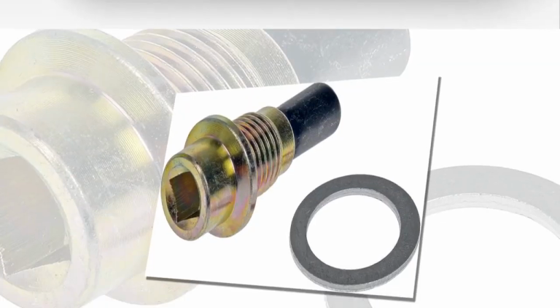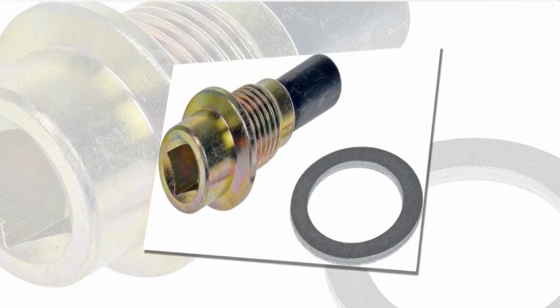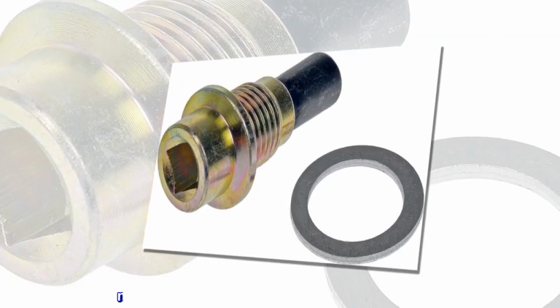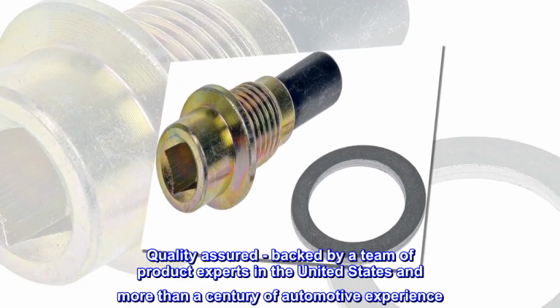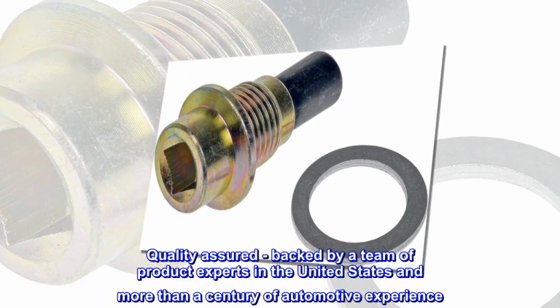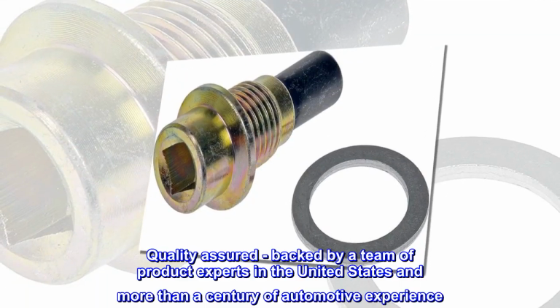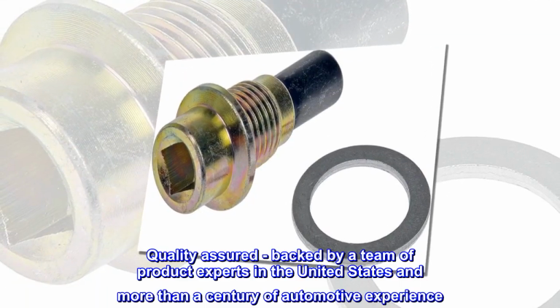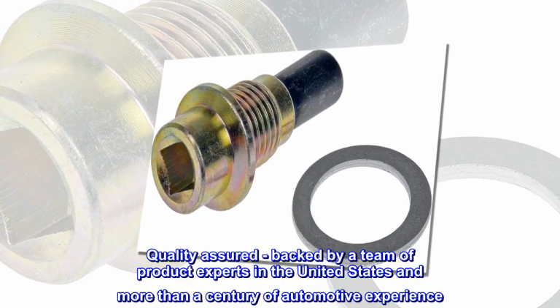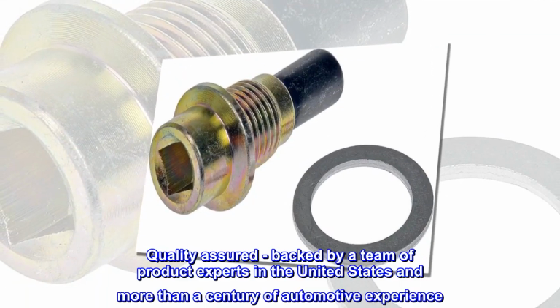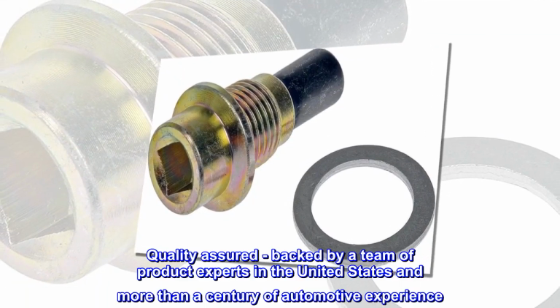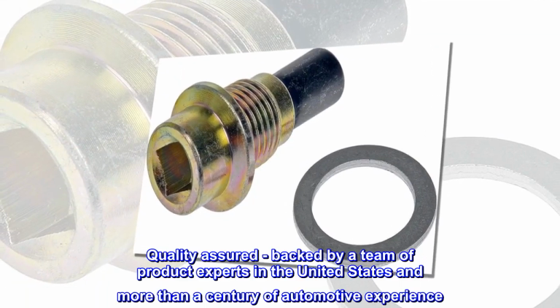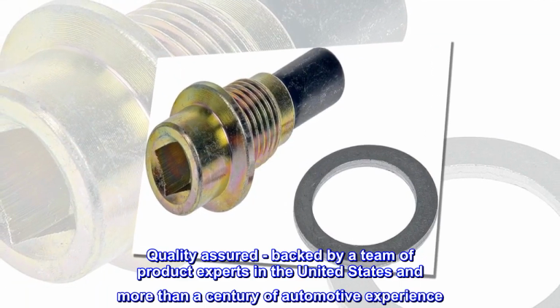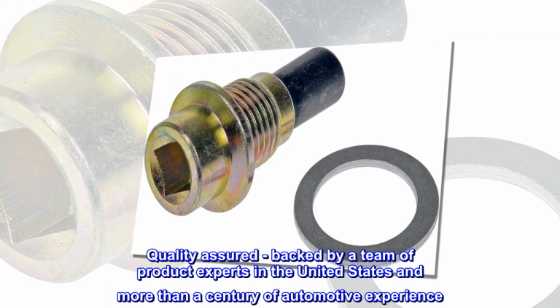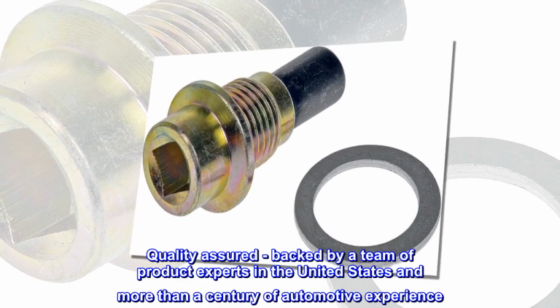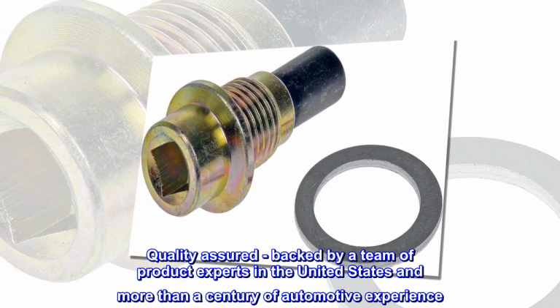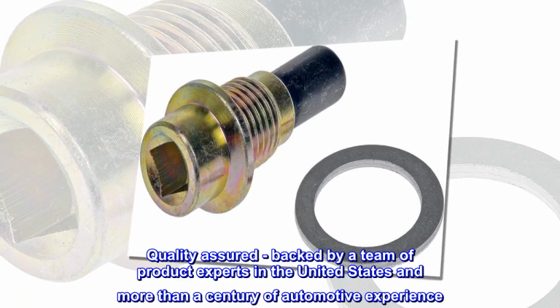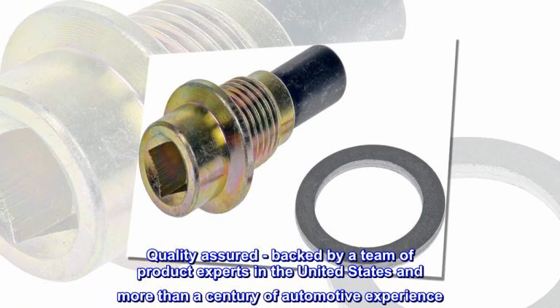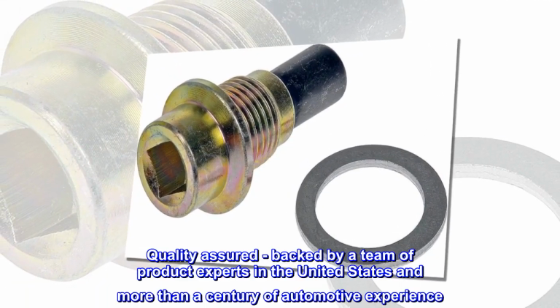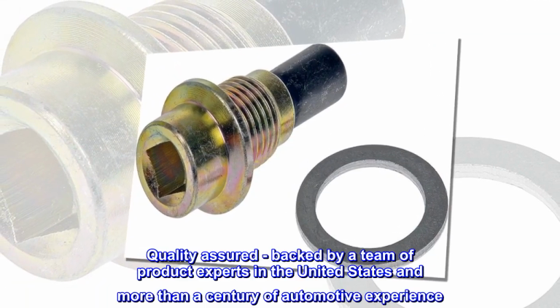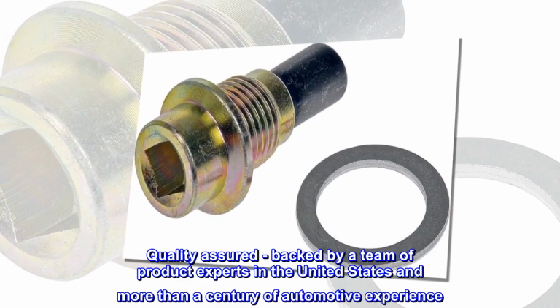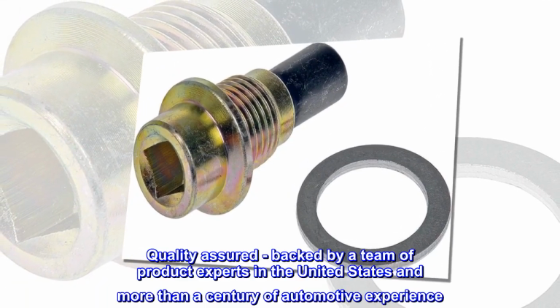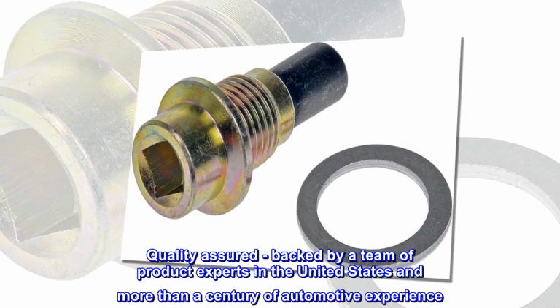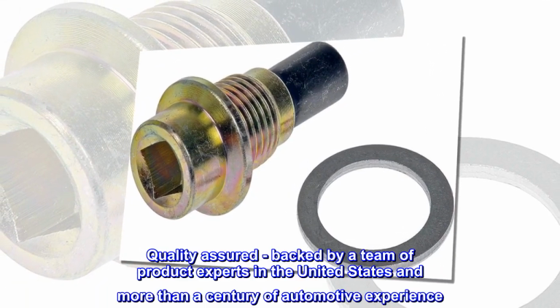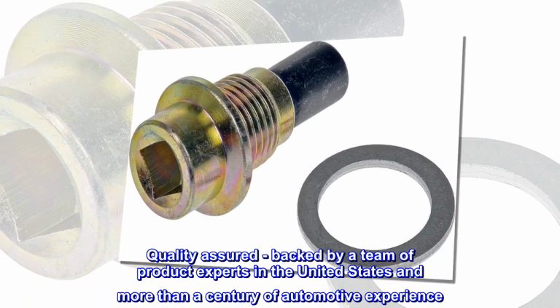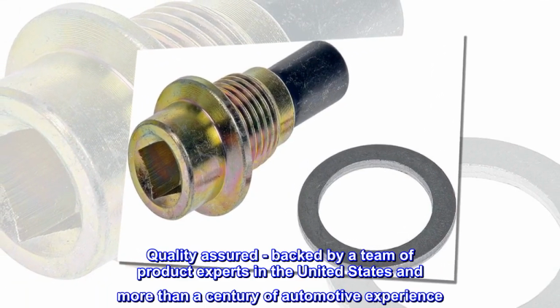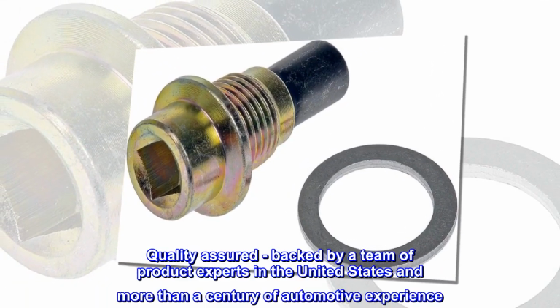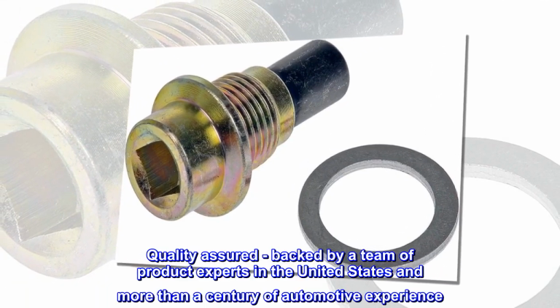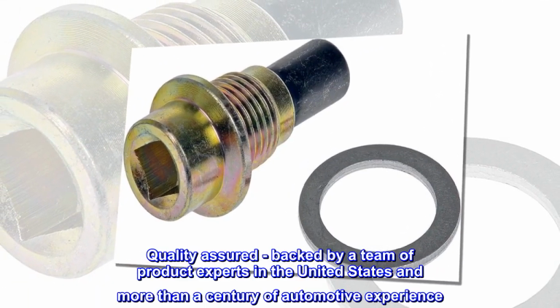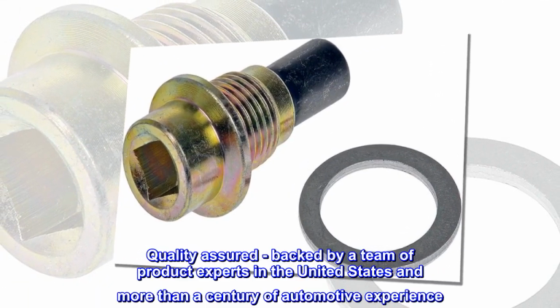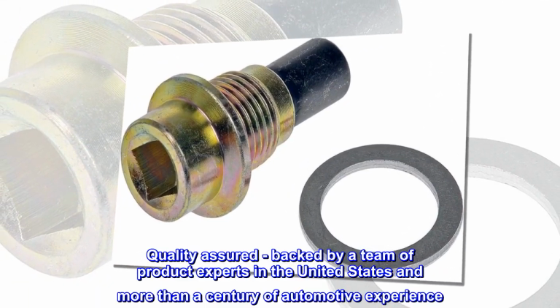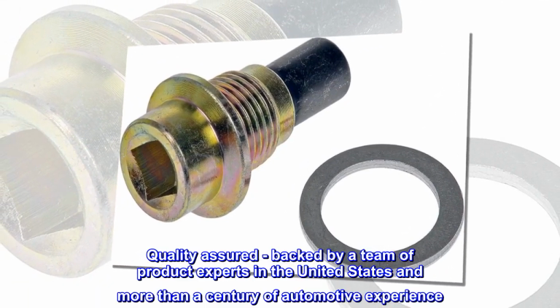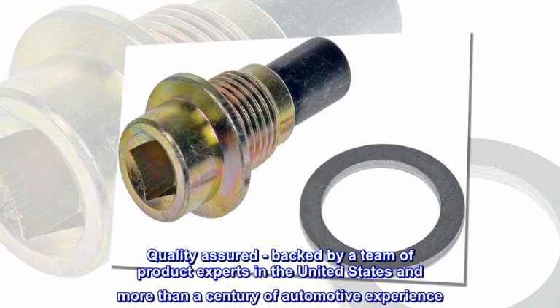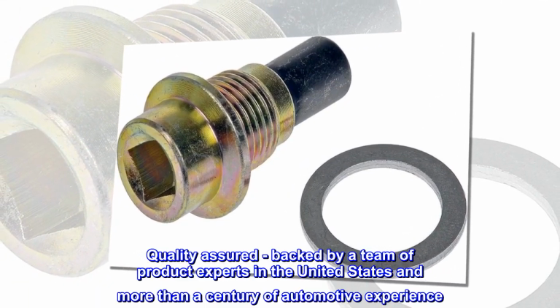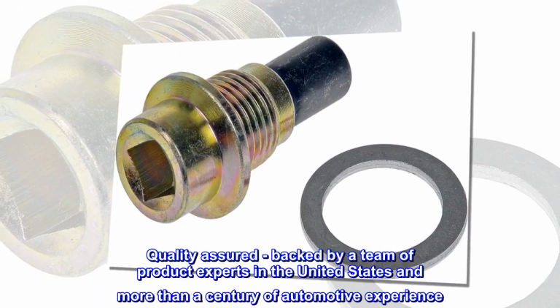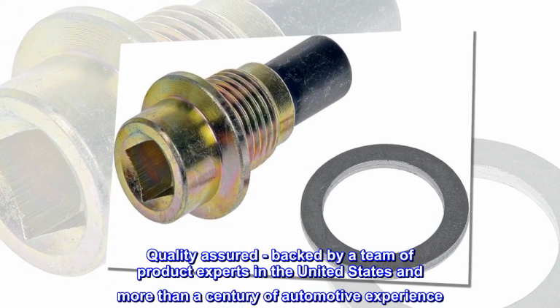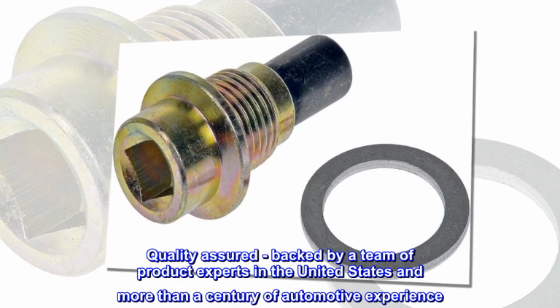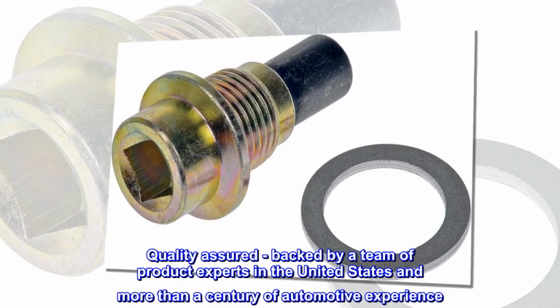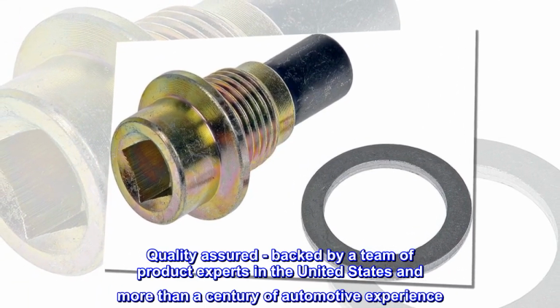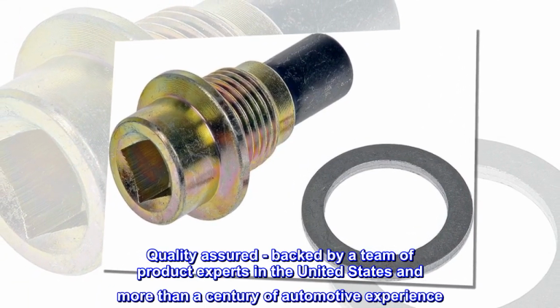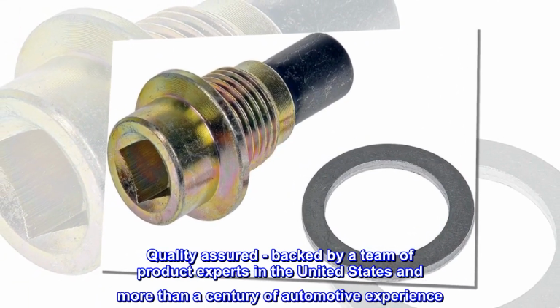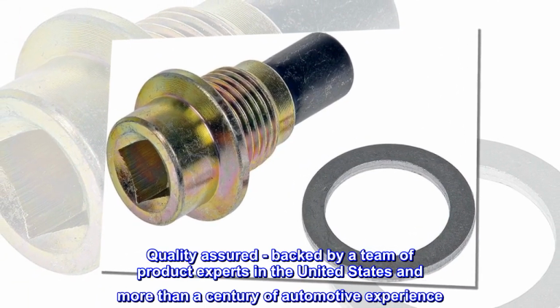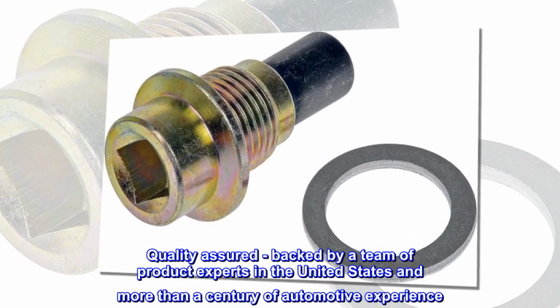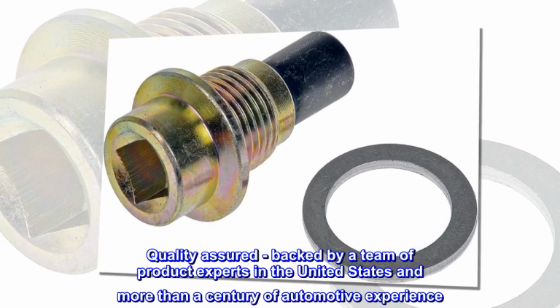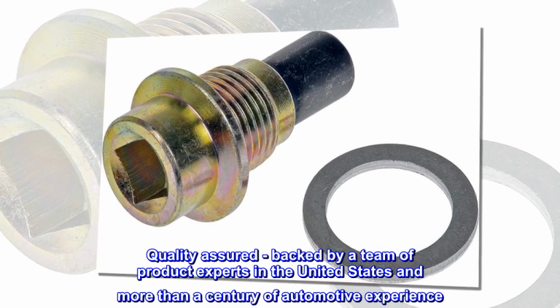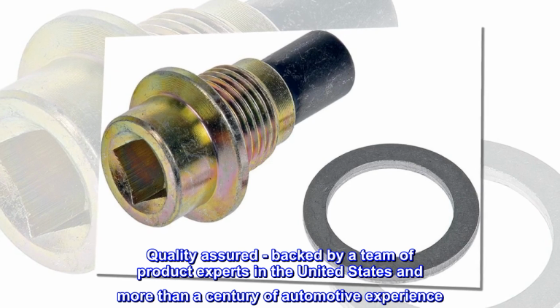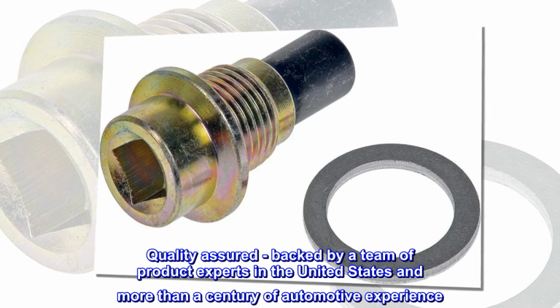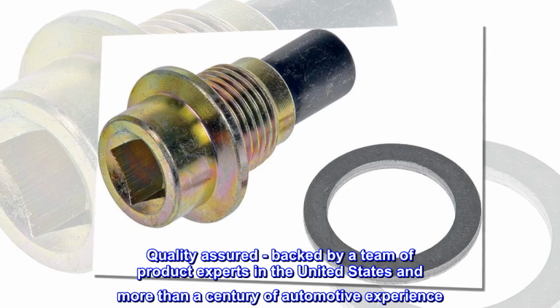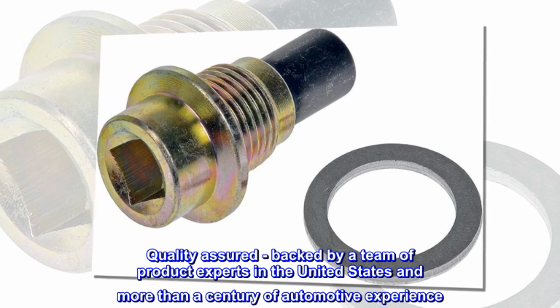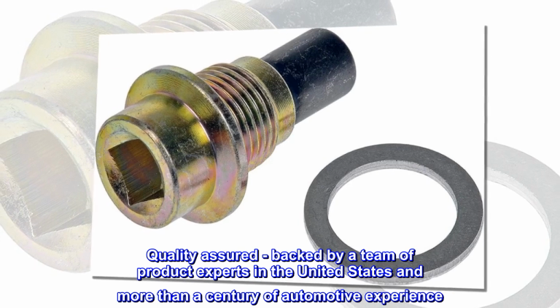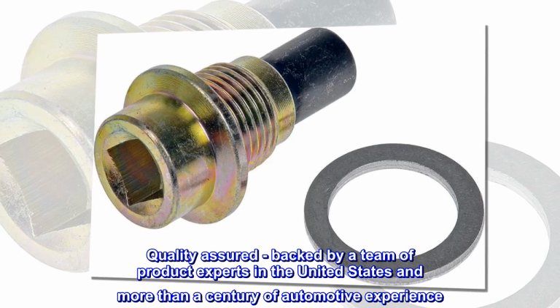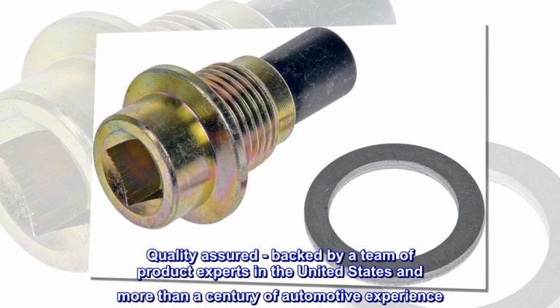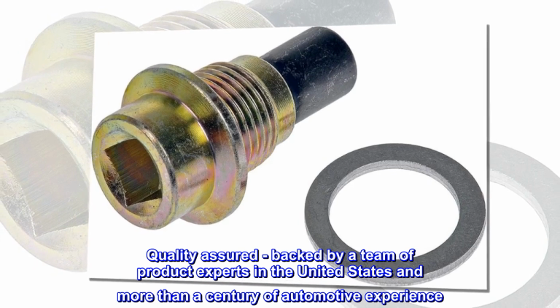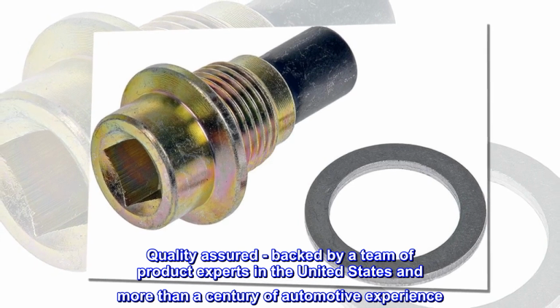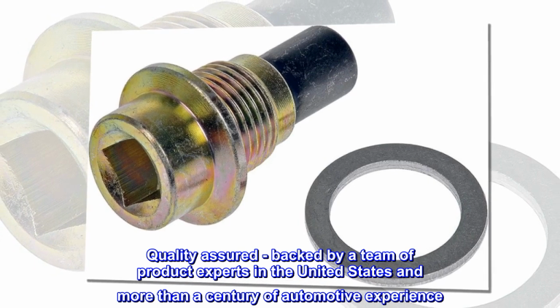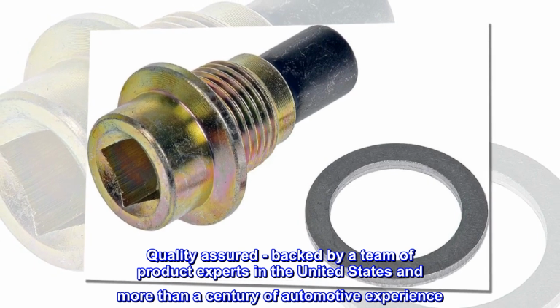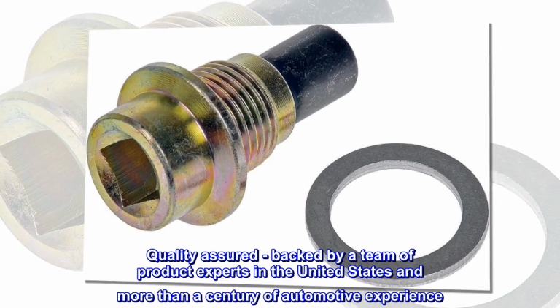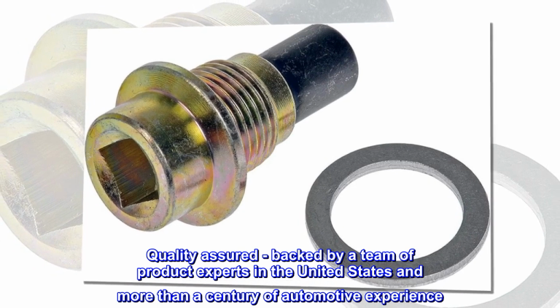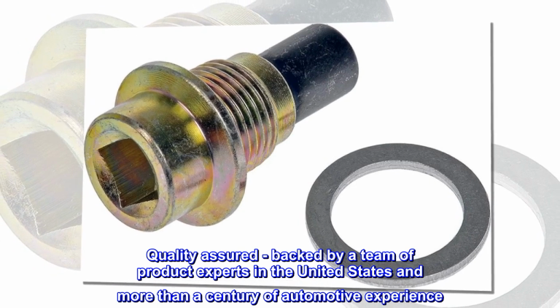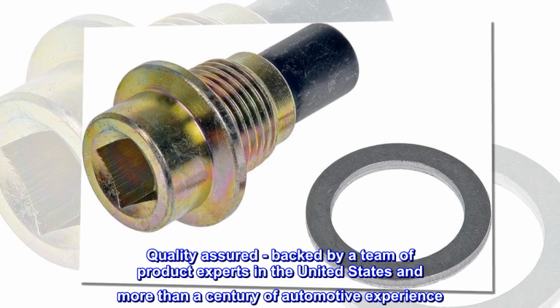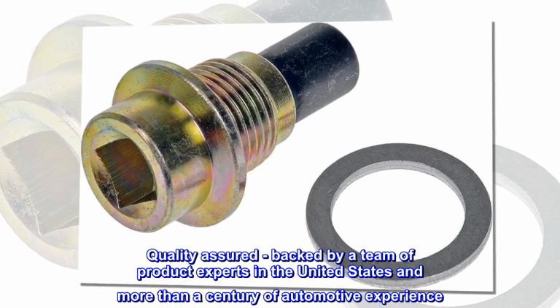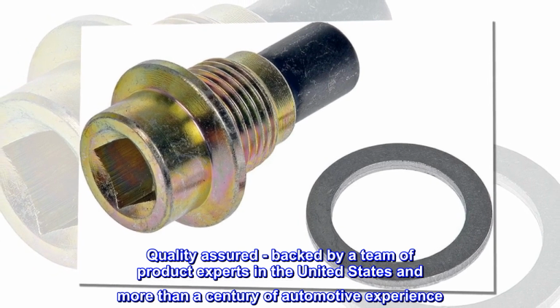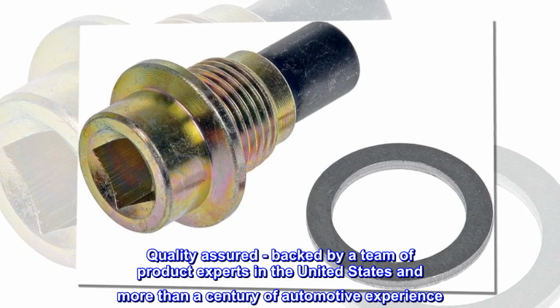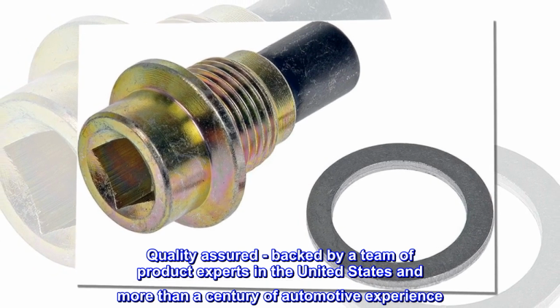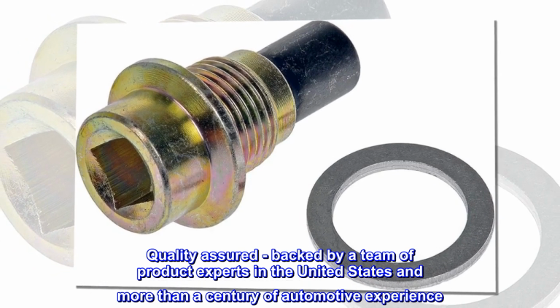Quality Assured – Backed by a team of product experts in the United States and more than a century of automotive experience.